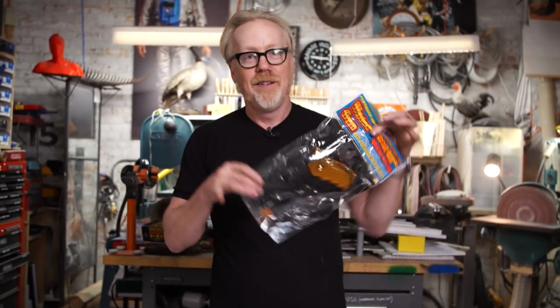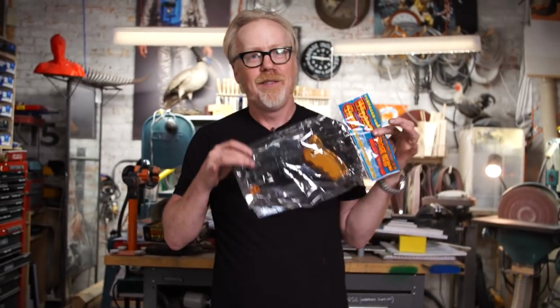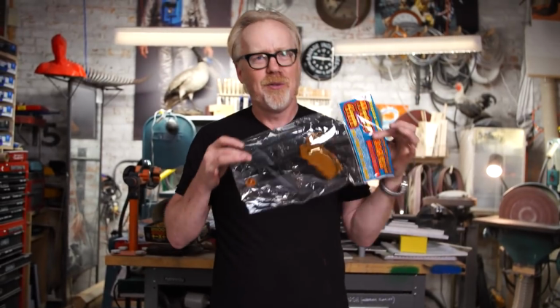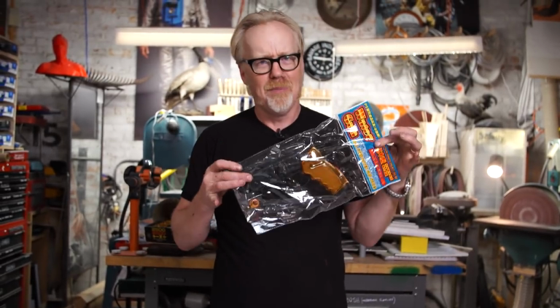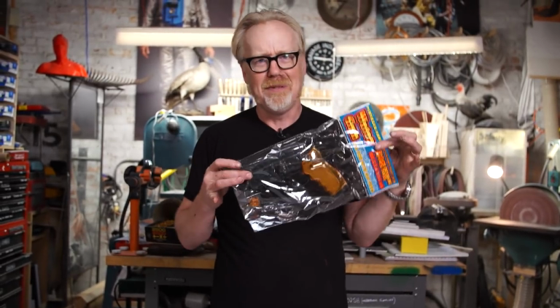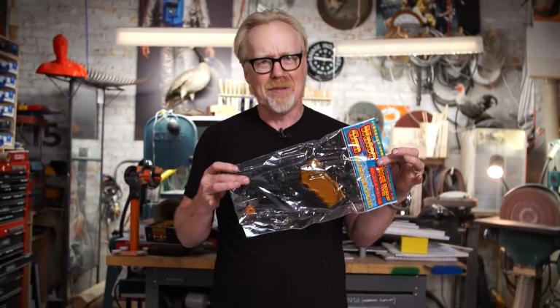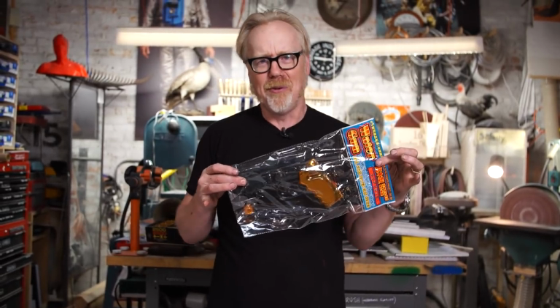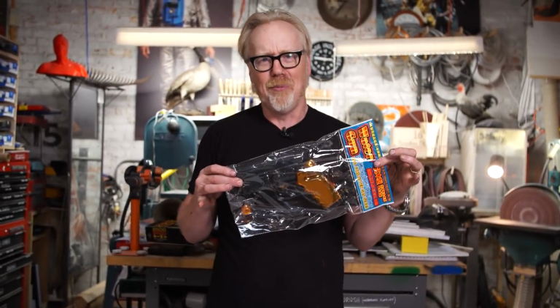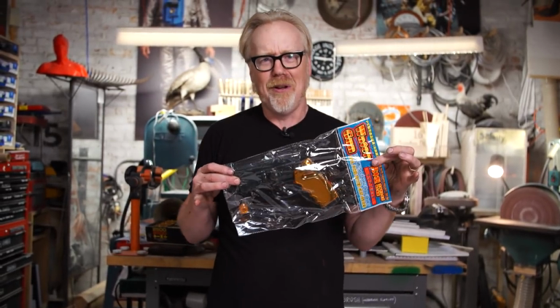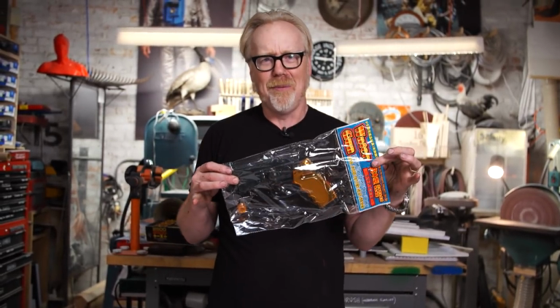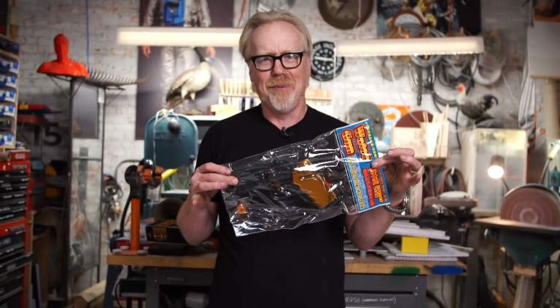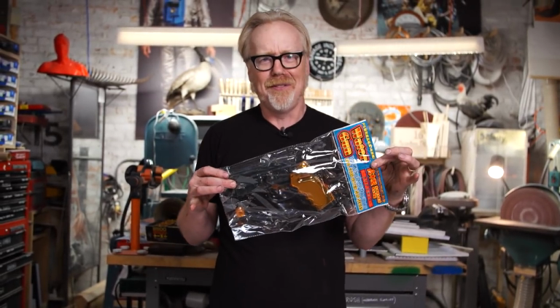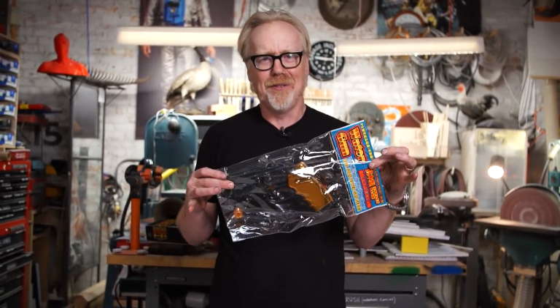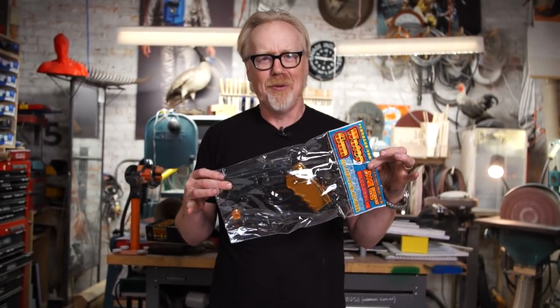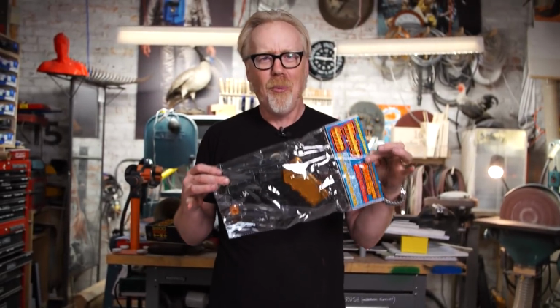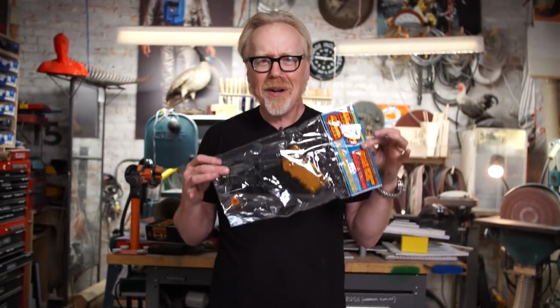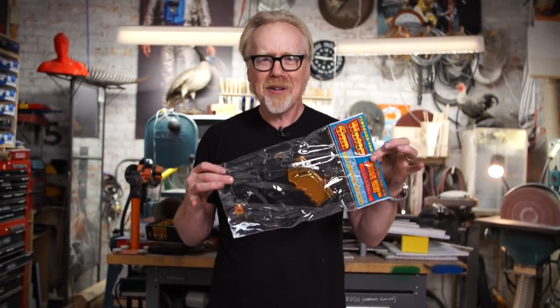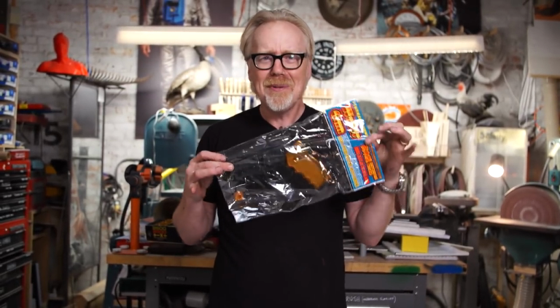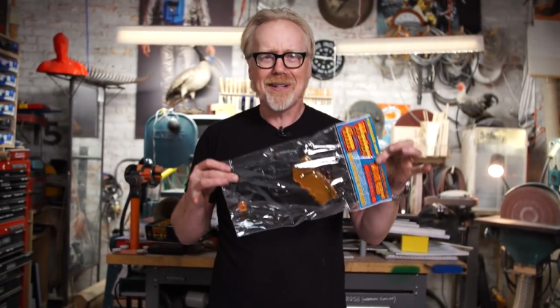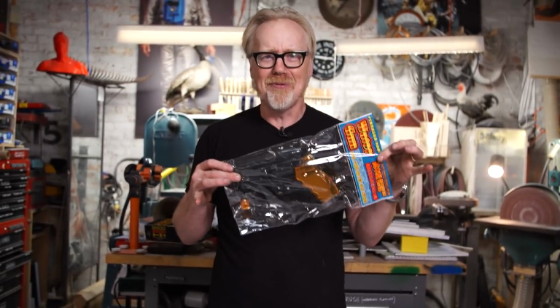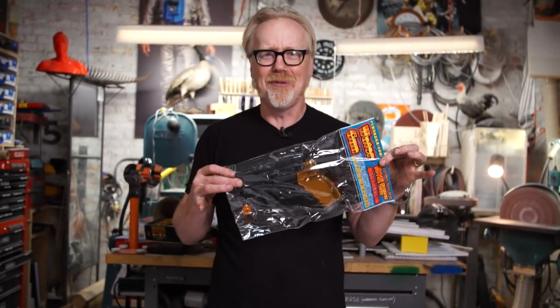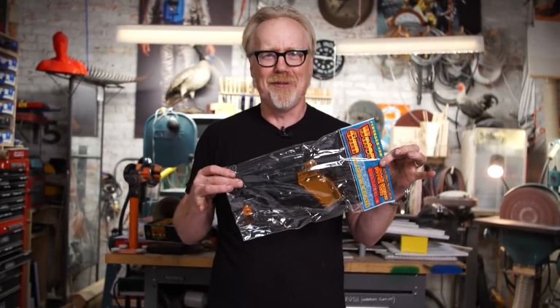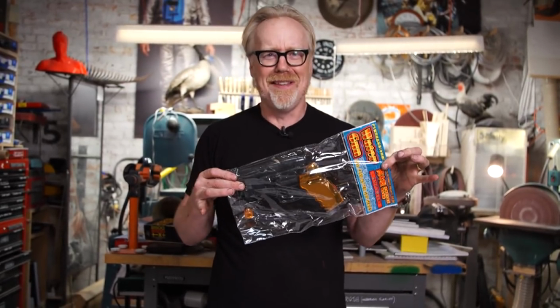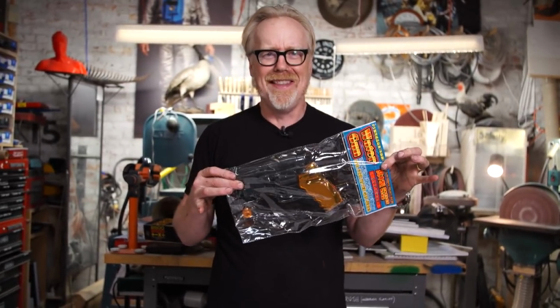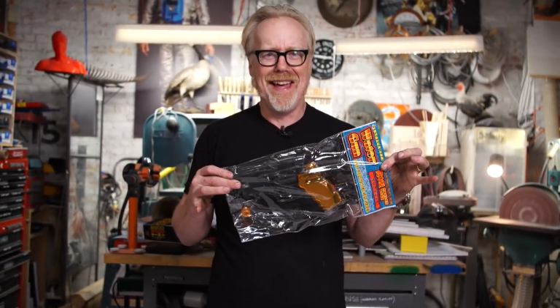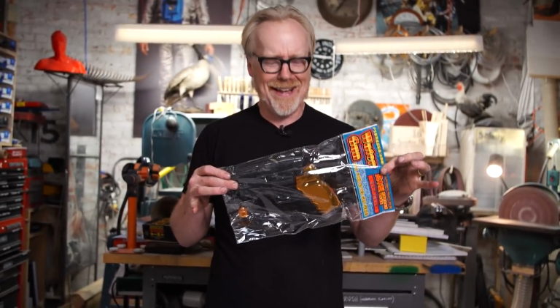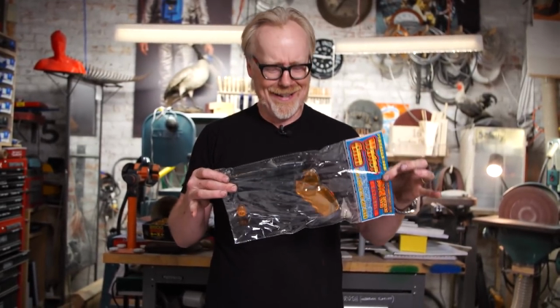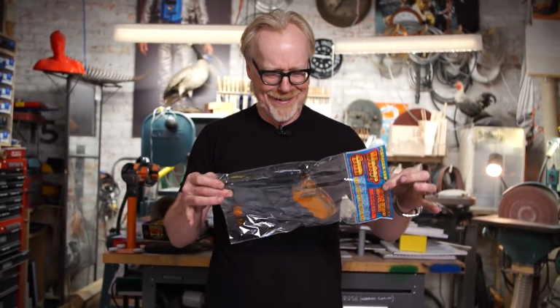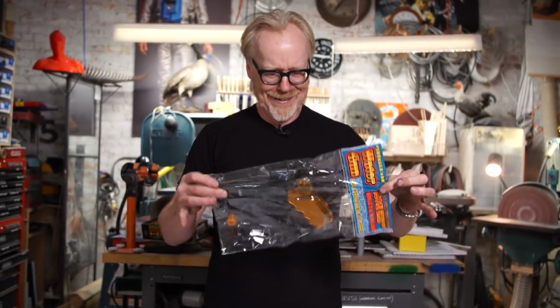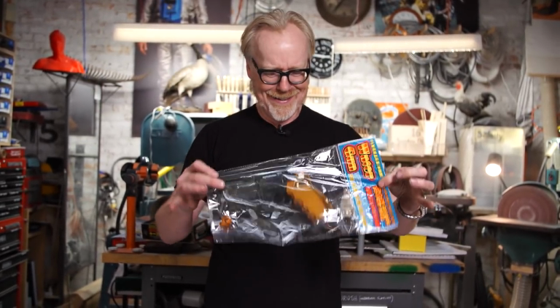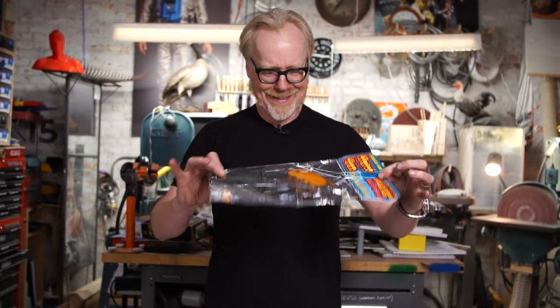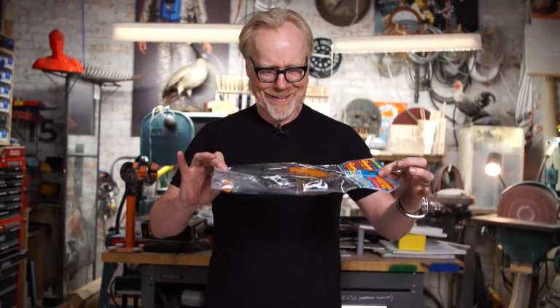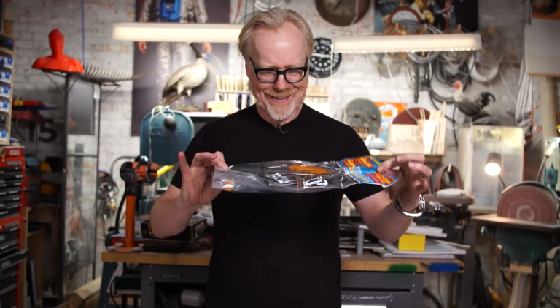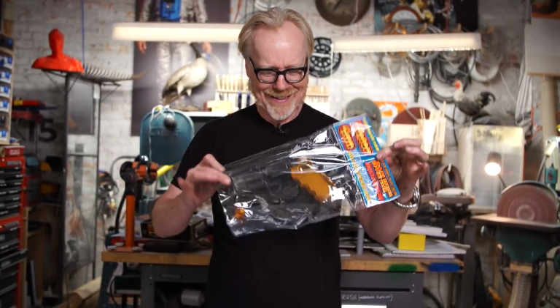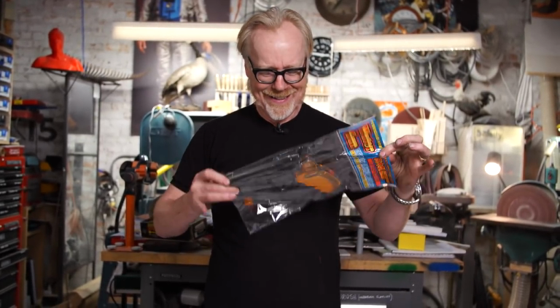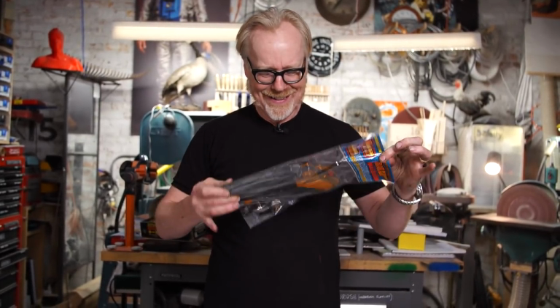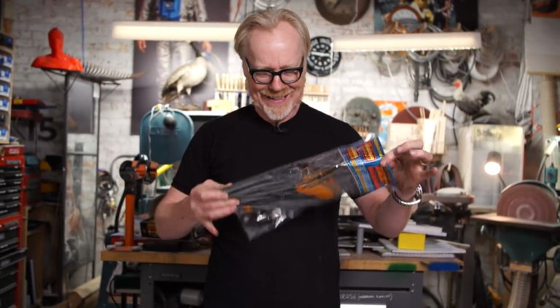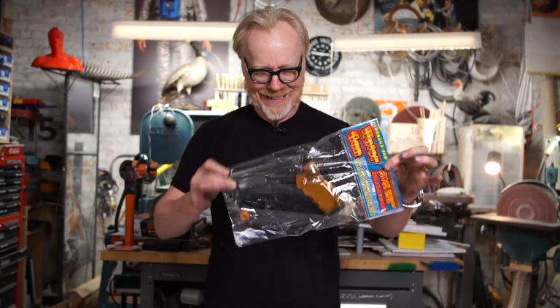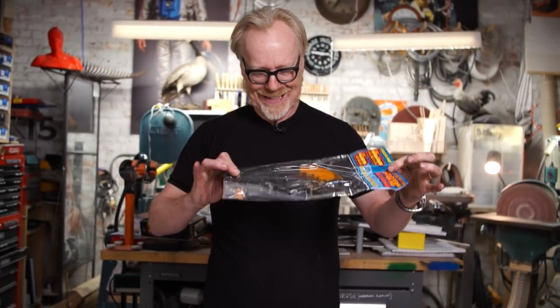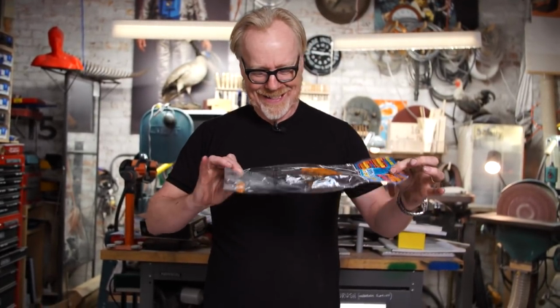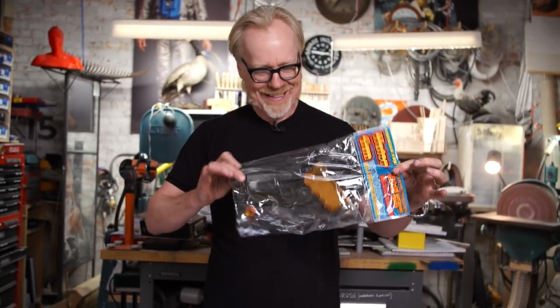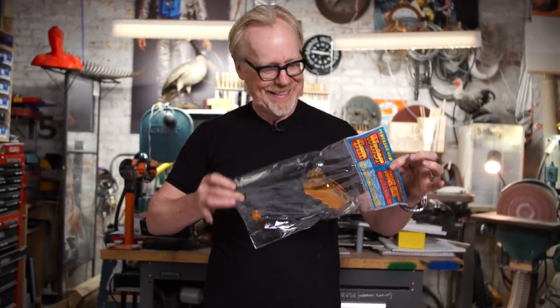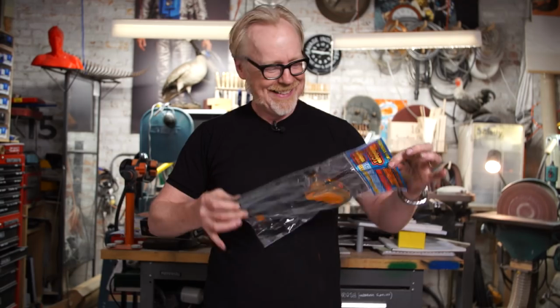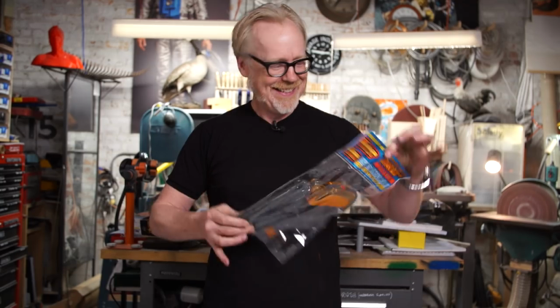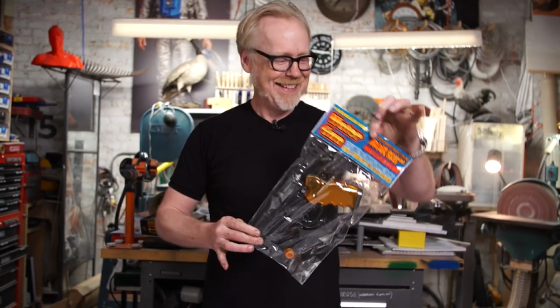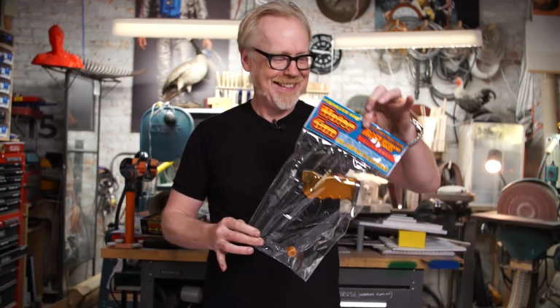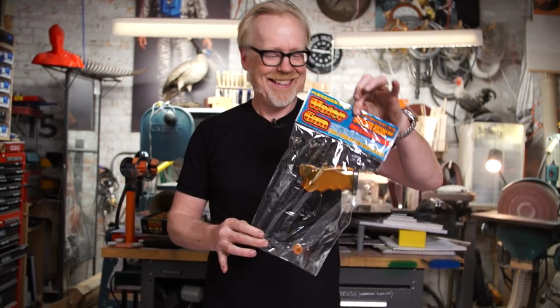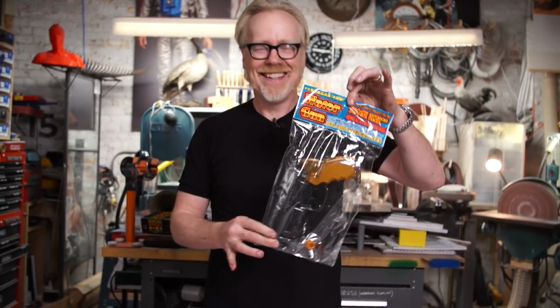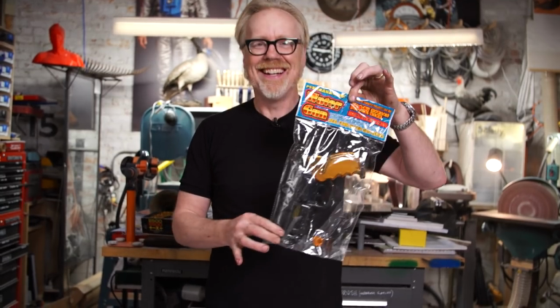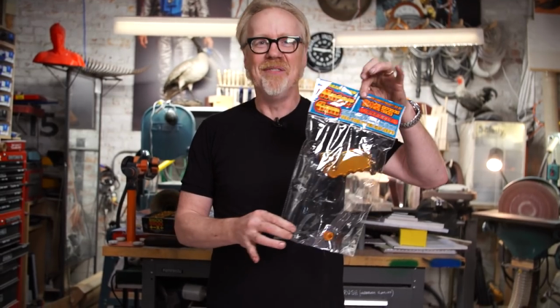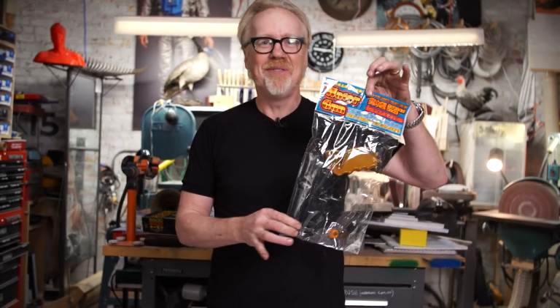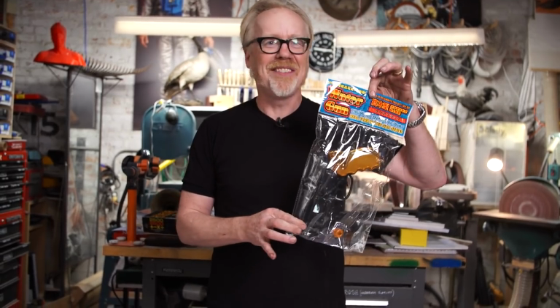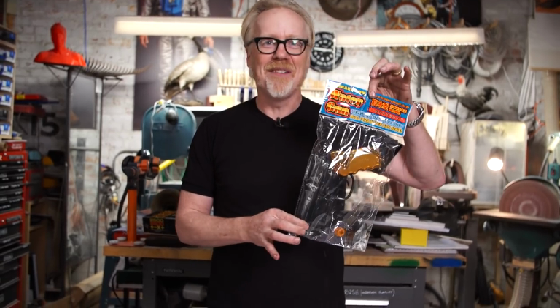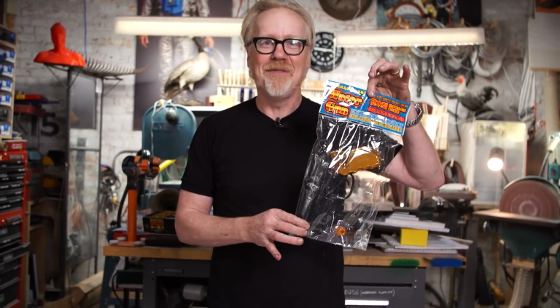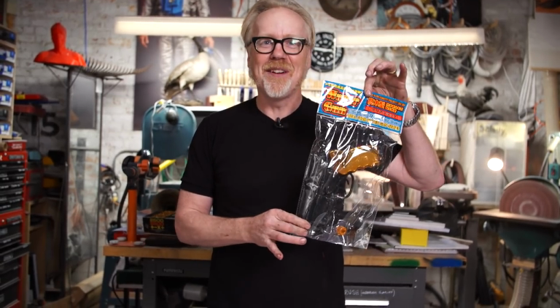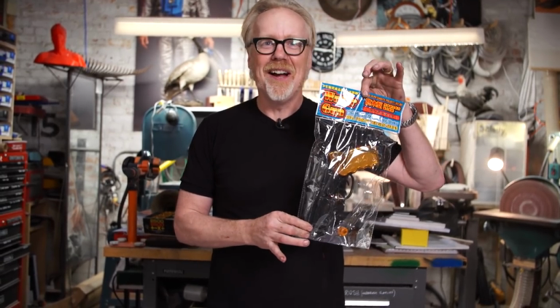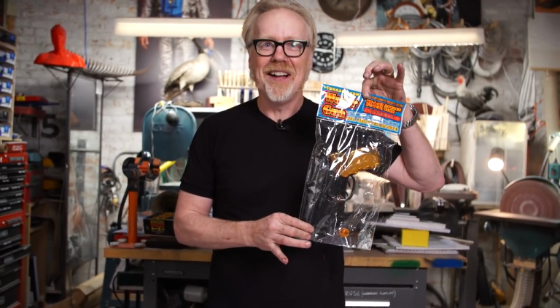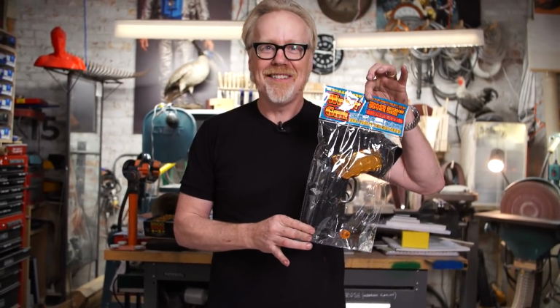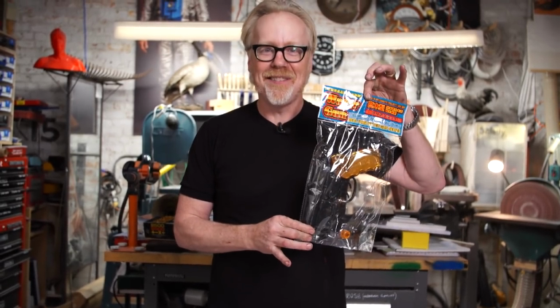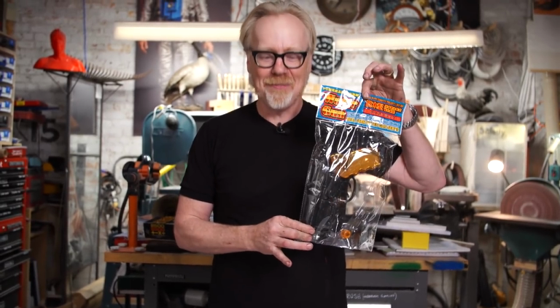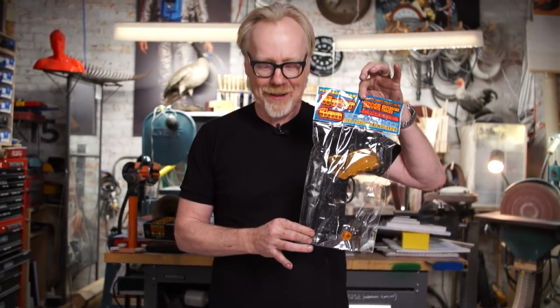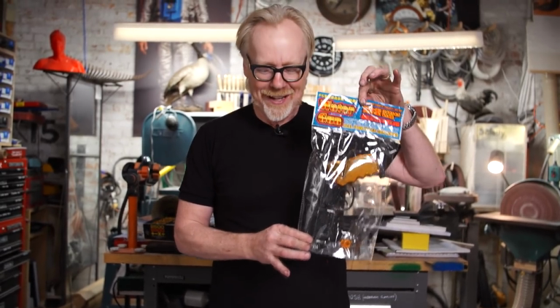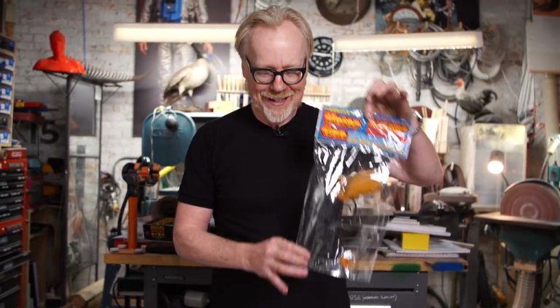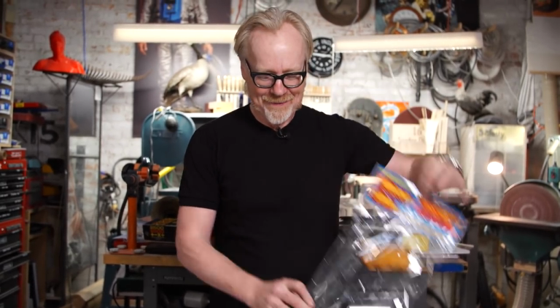Let's do a Blade Runner water pistol. What could be cooler than that? Just gotta figure out how to display it.